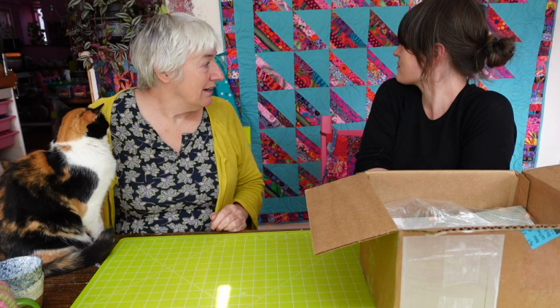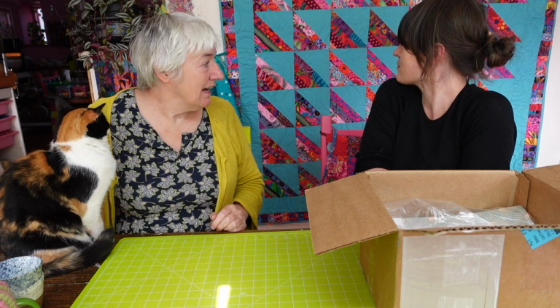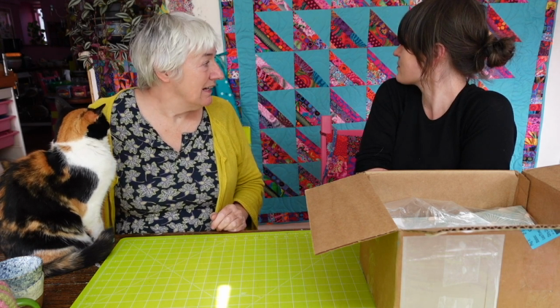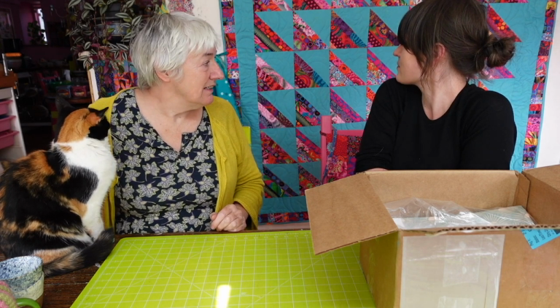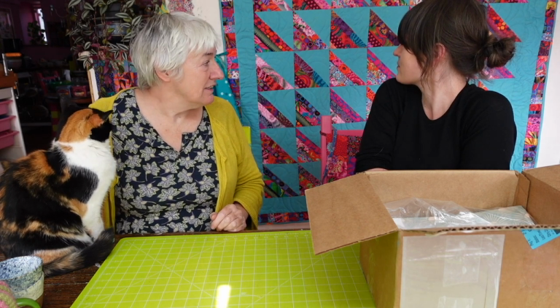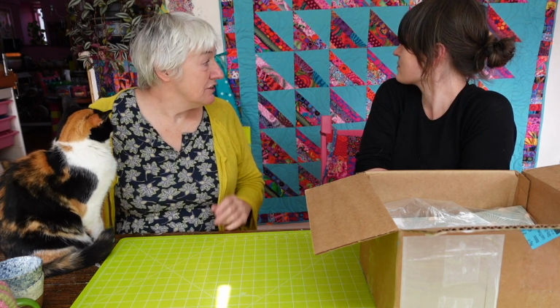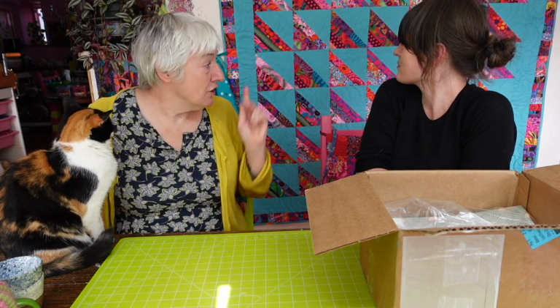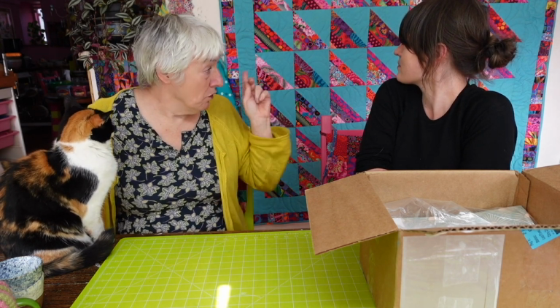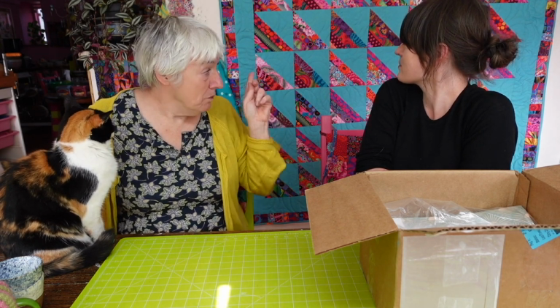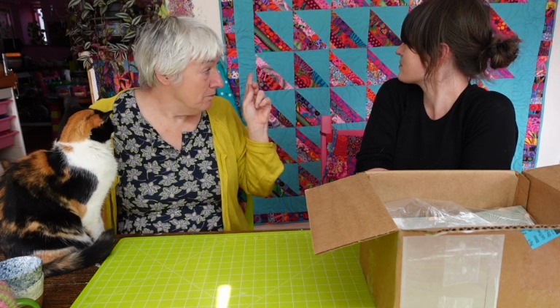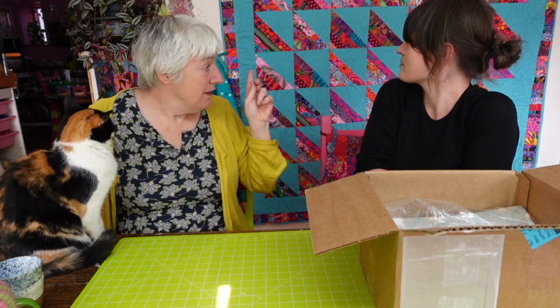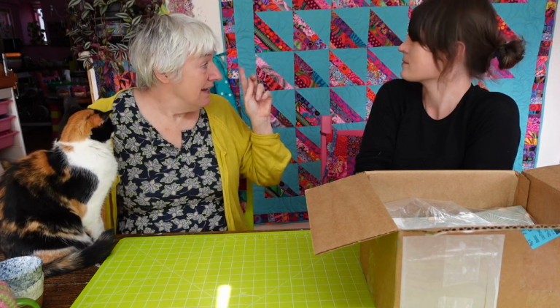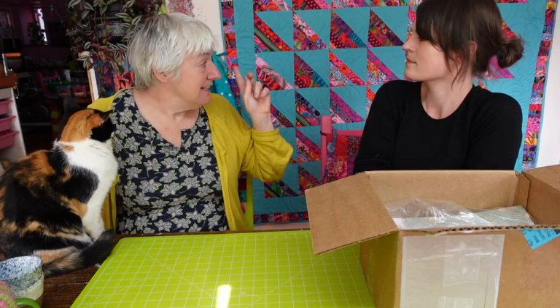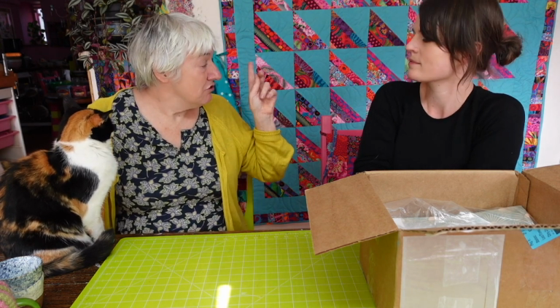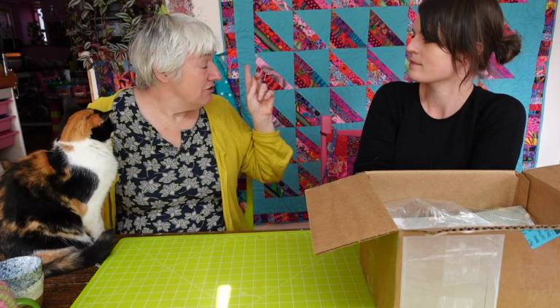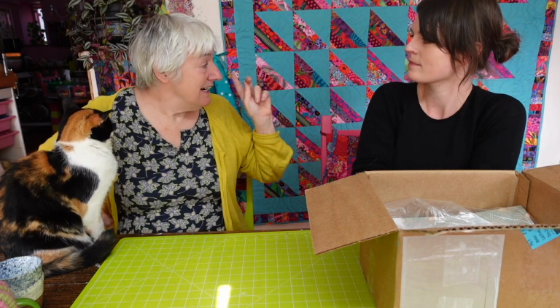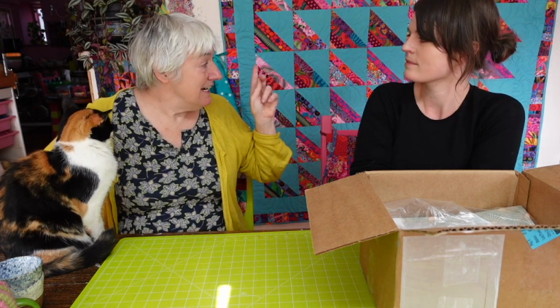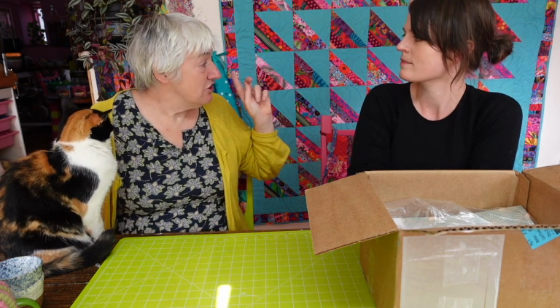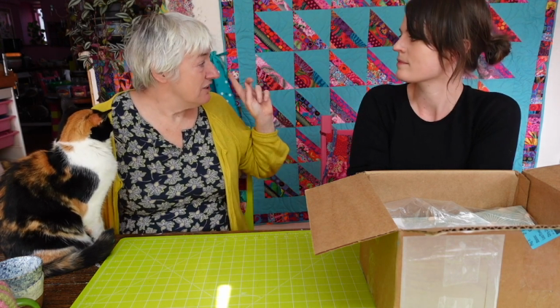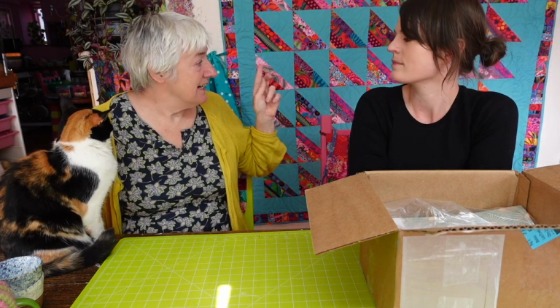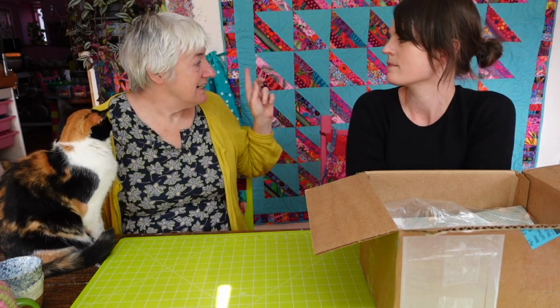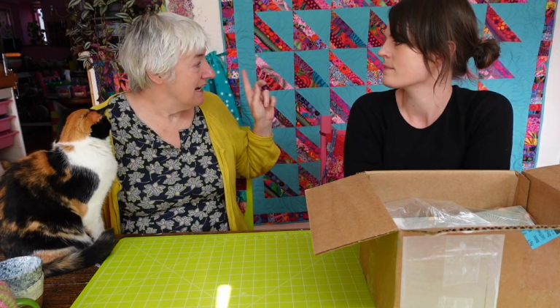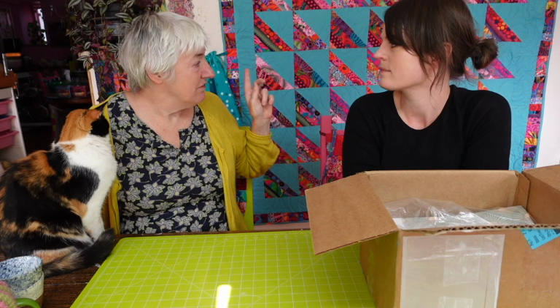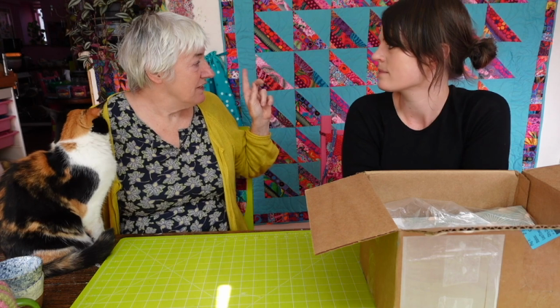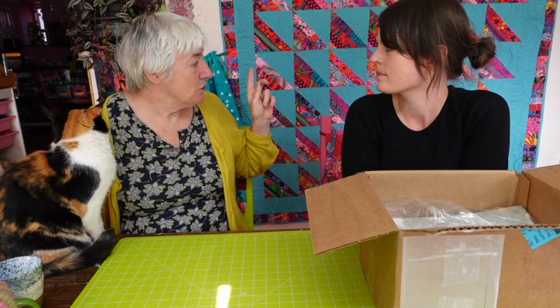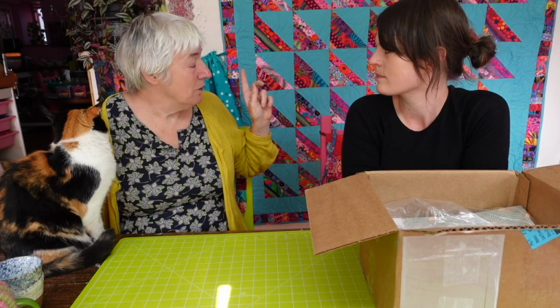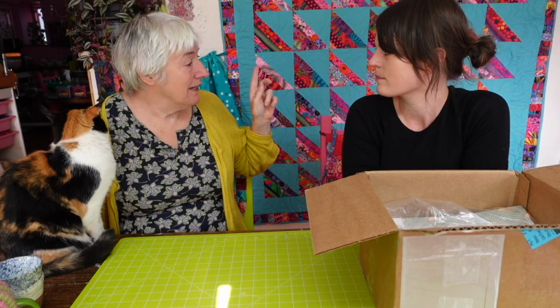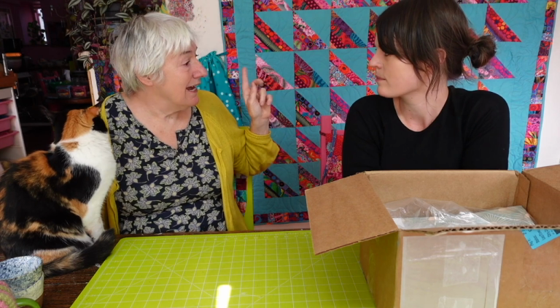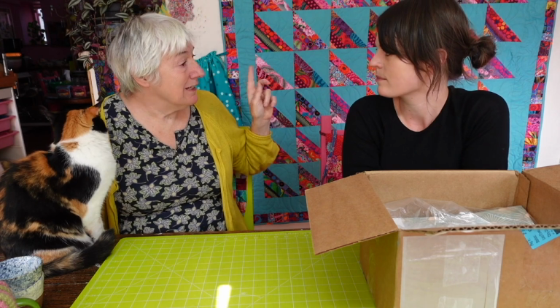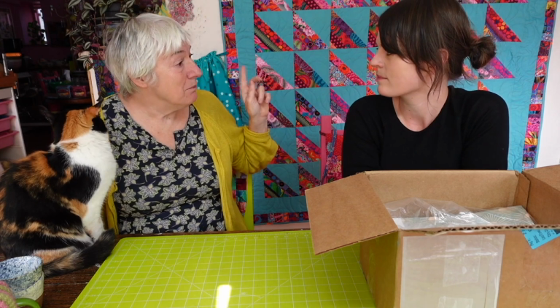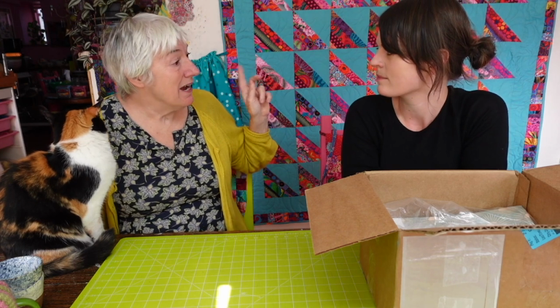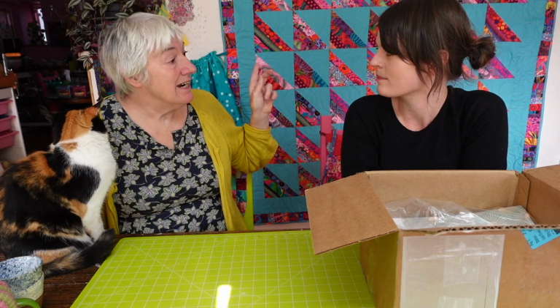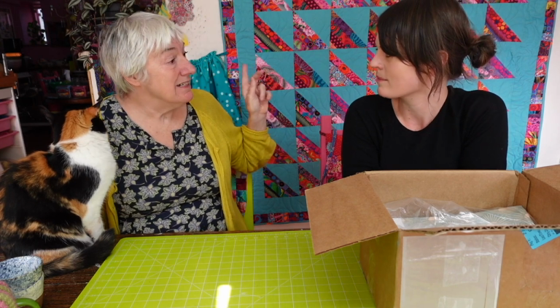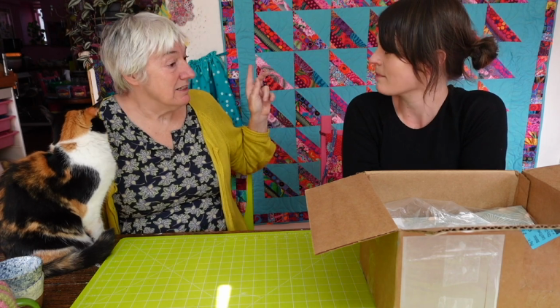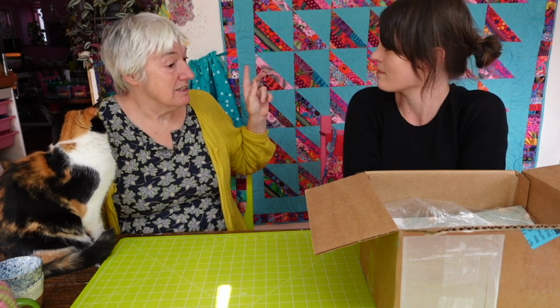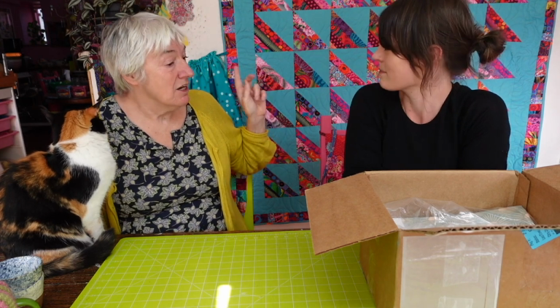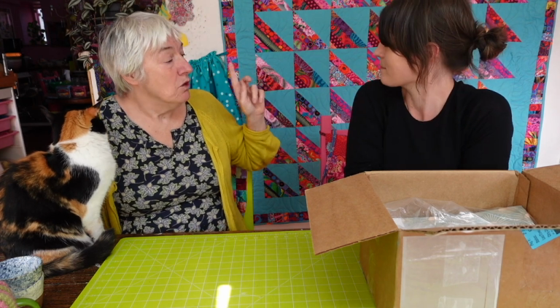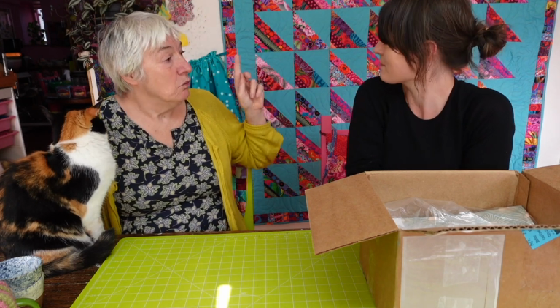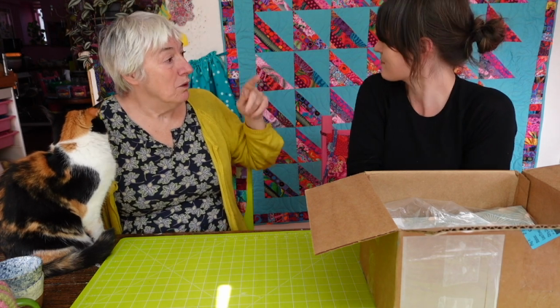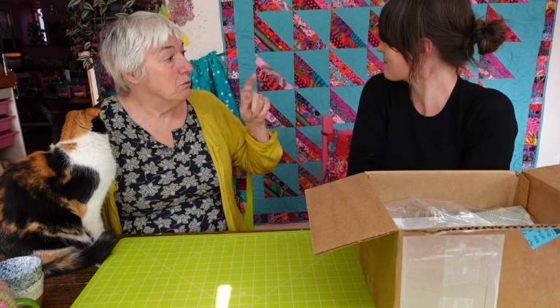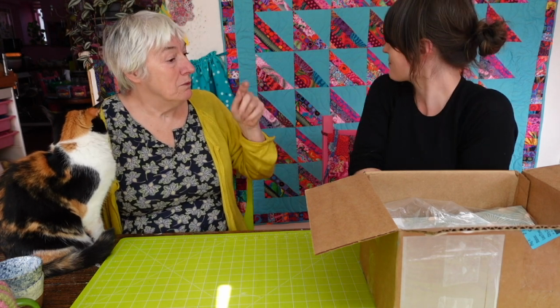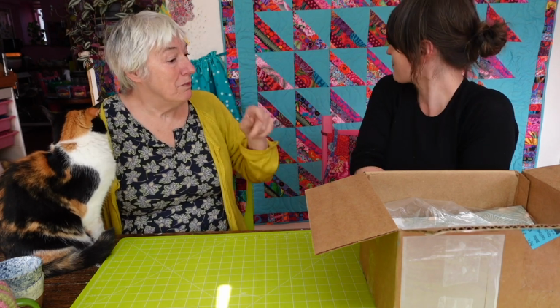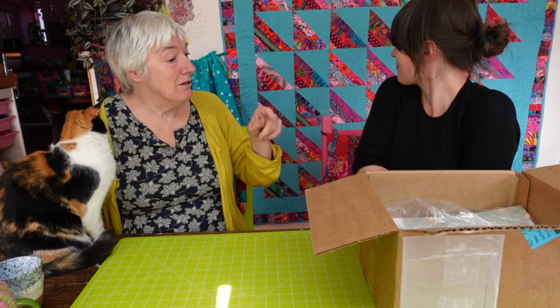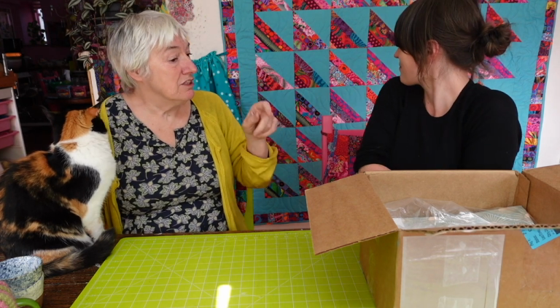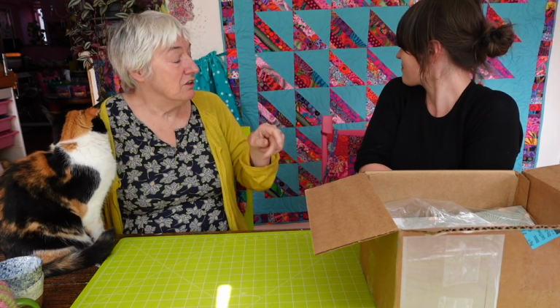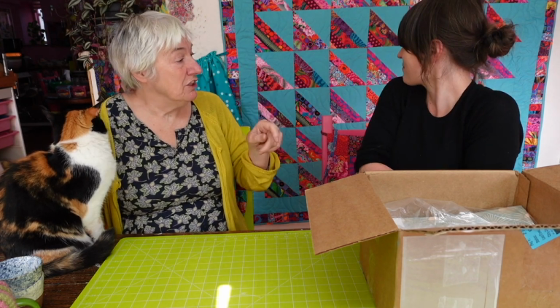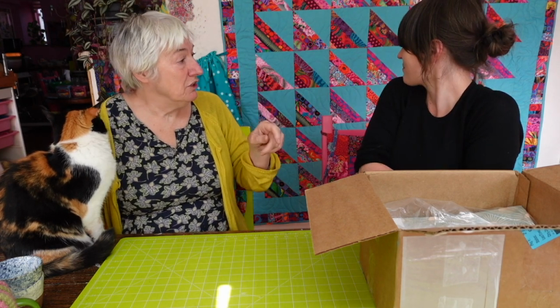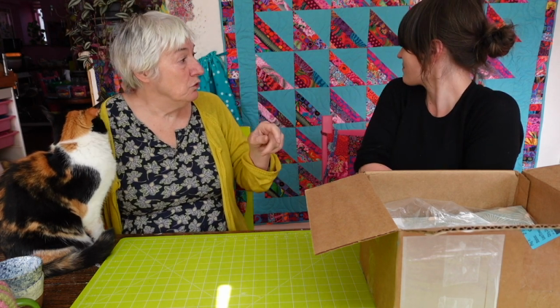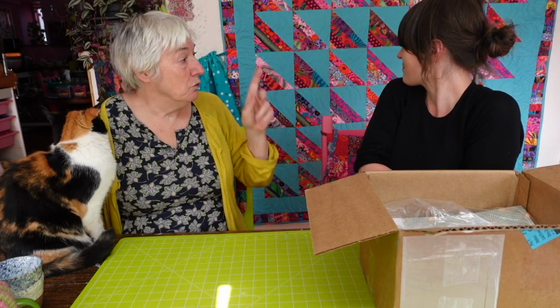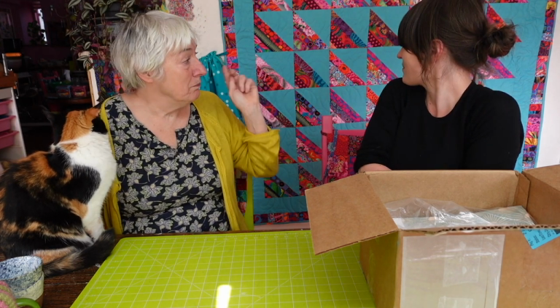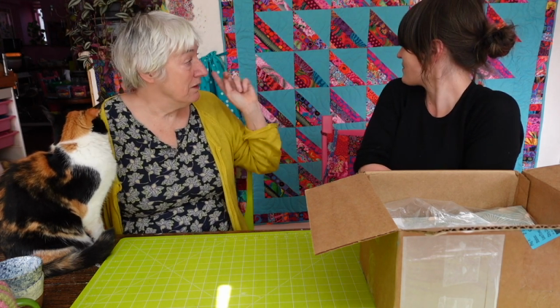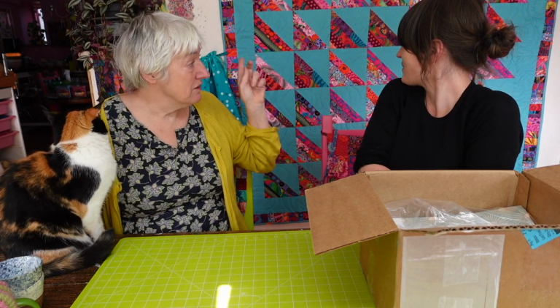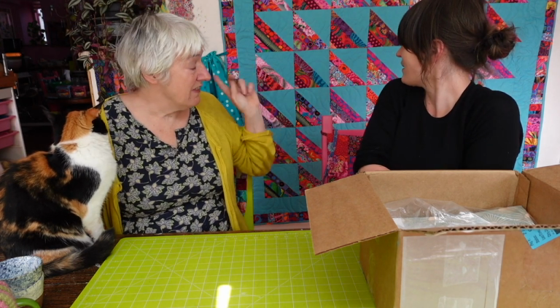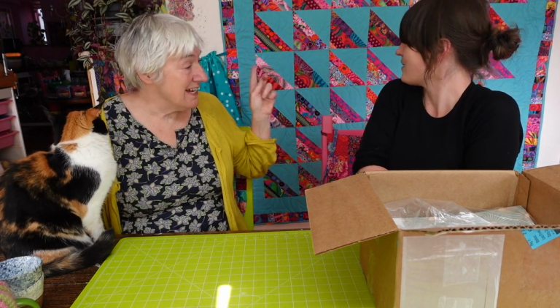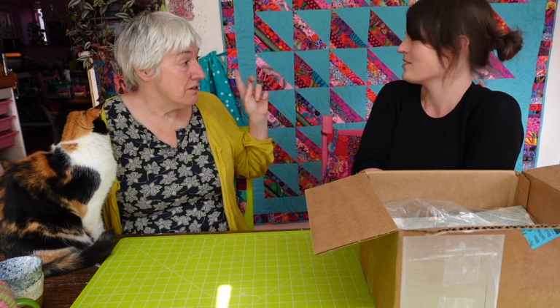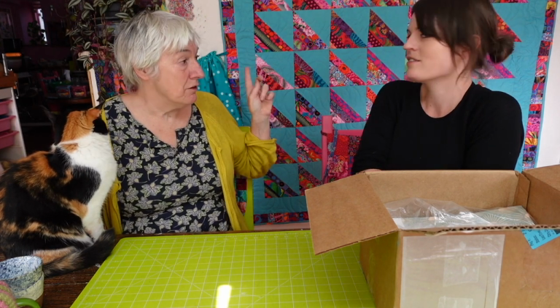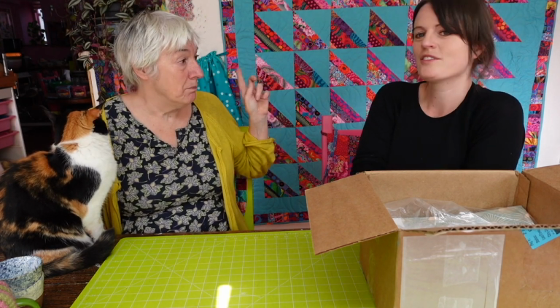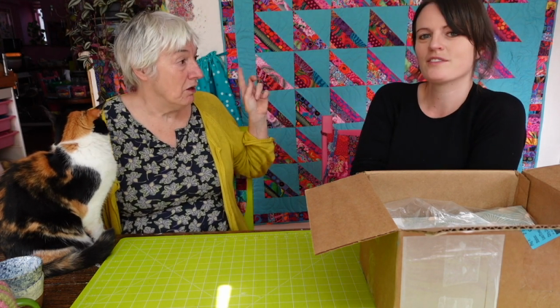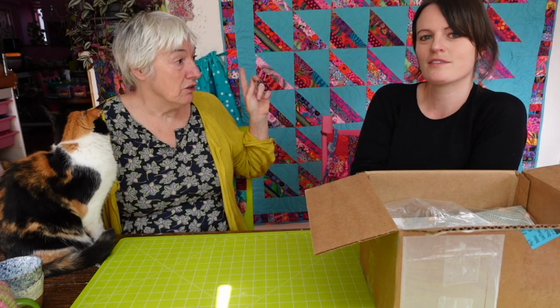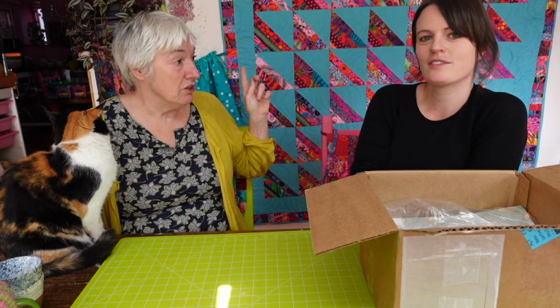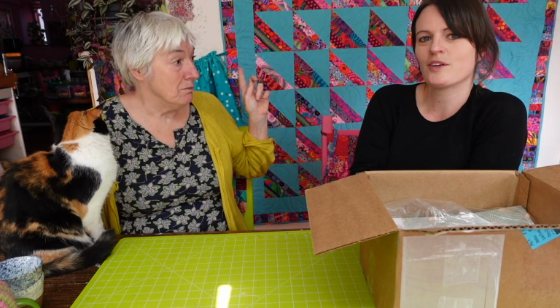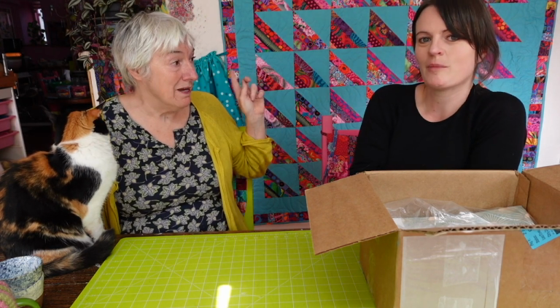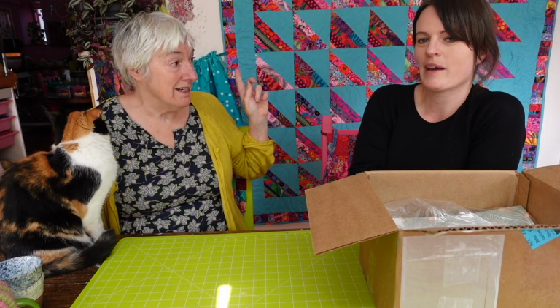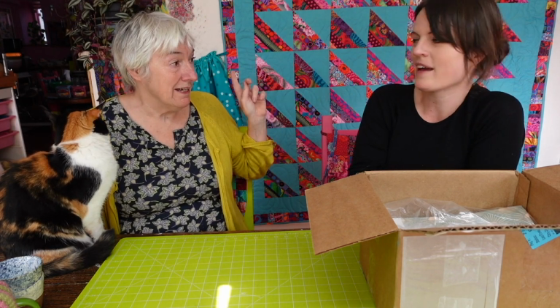And that was the prize giveaway for my fifth birthday. So it's really interesting to have this quilt hanging behind us when we're about to look at yours, because that's the block you're making.